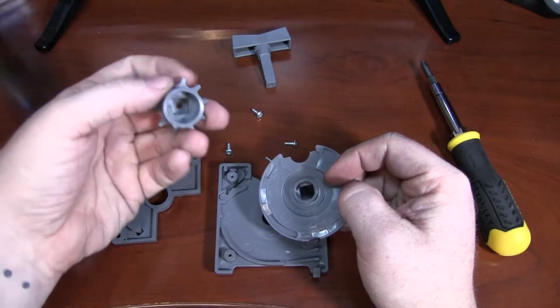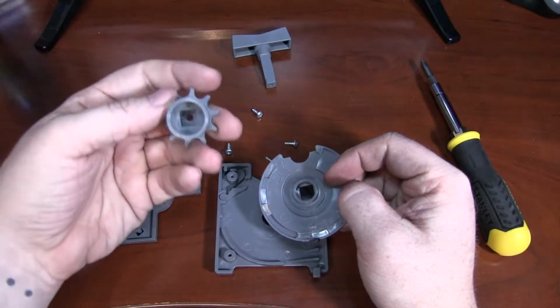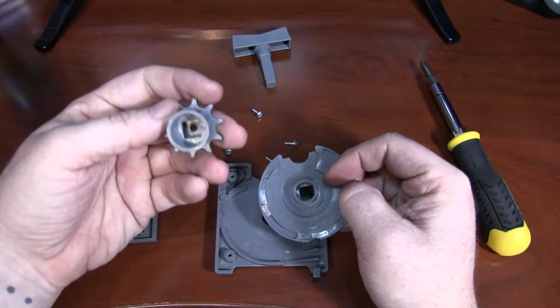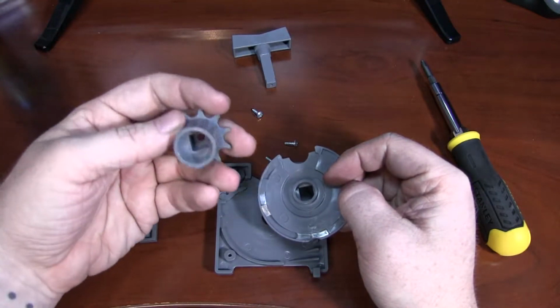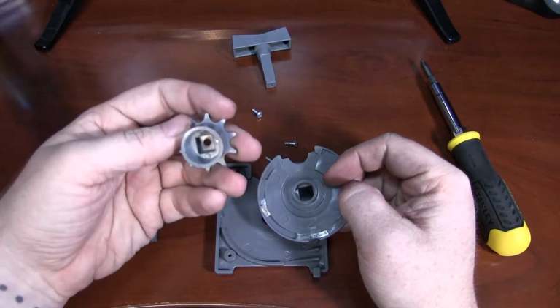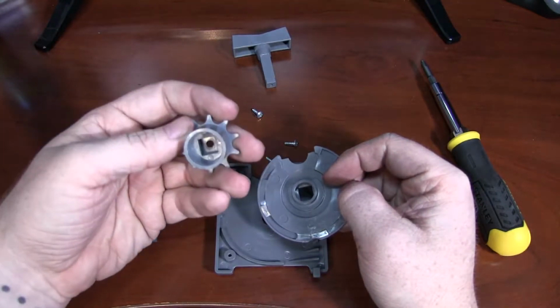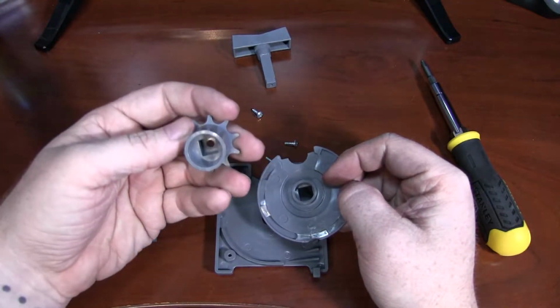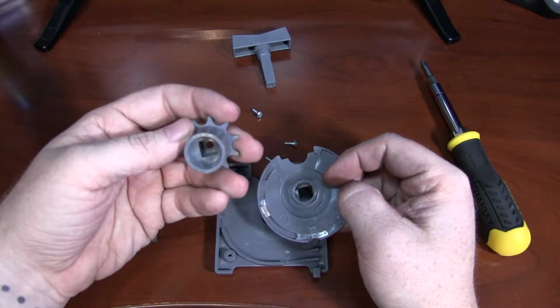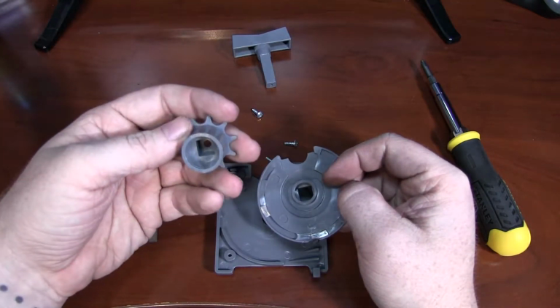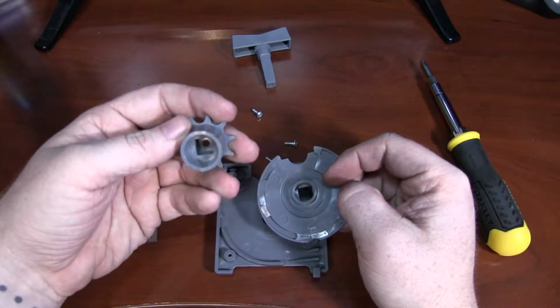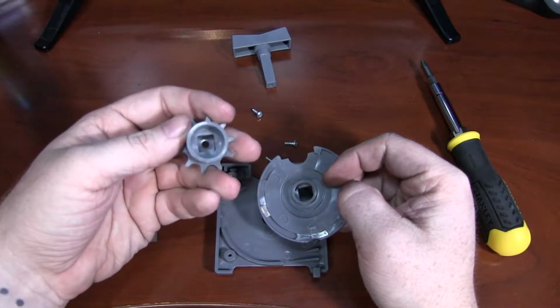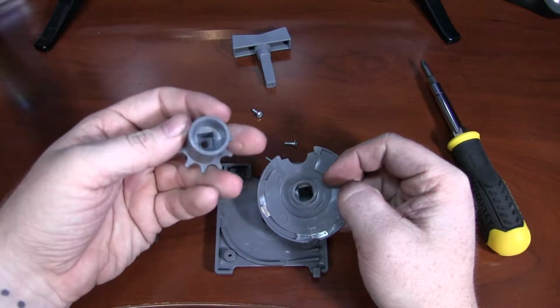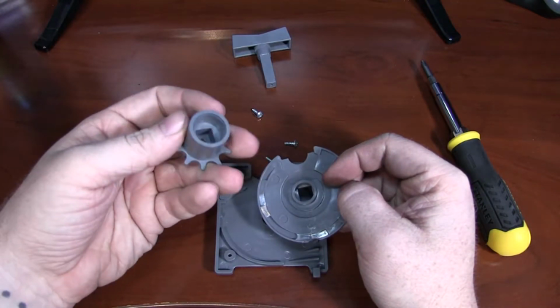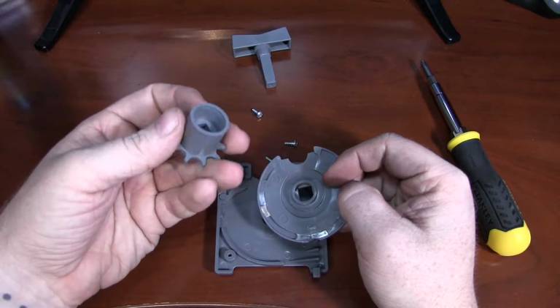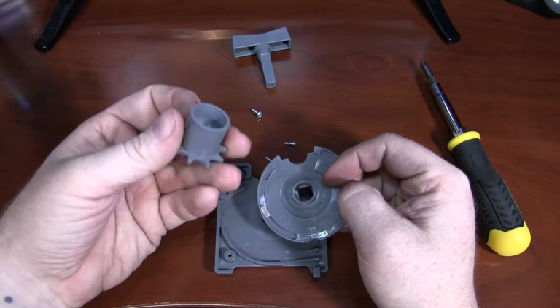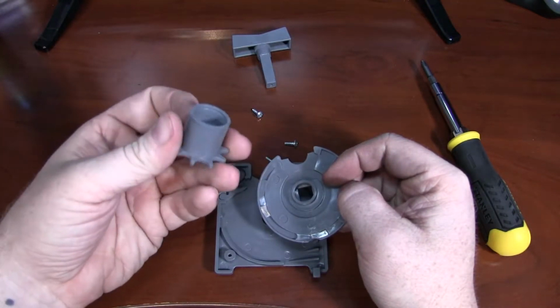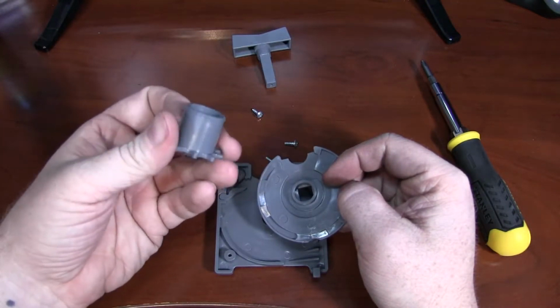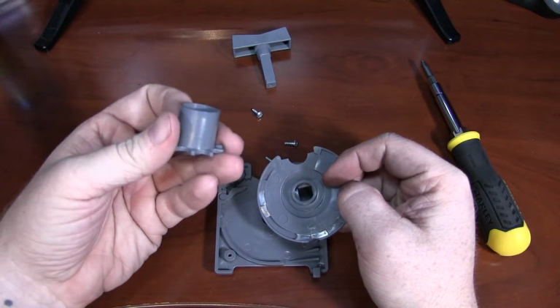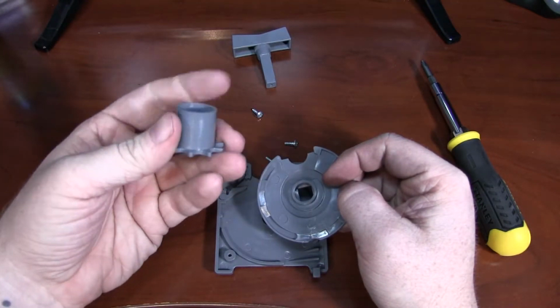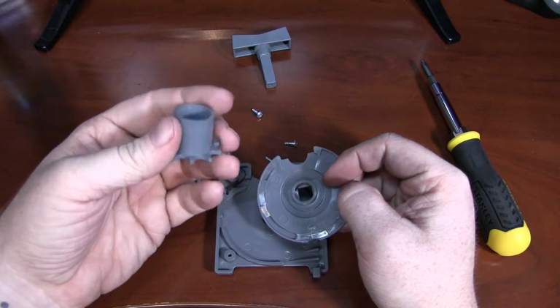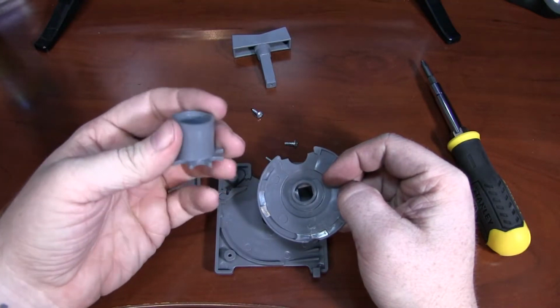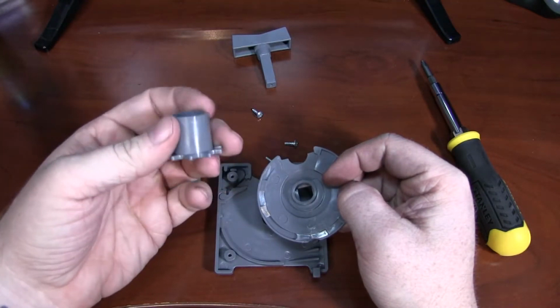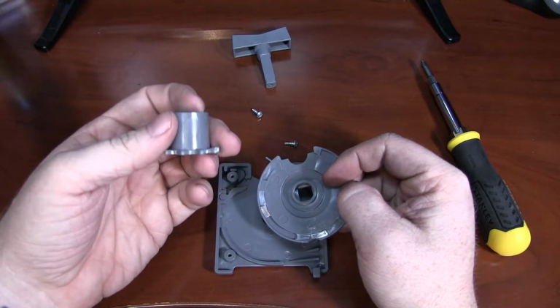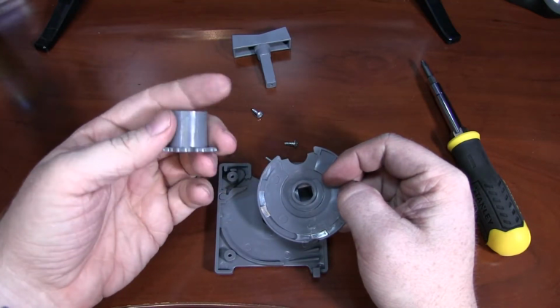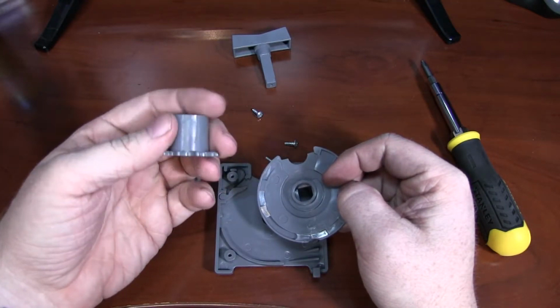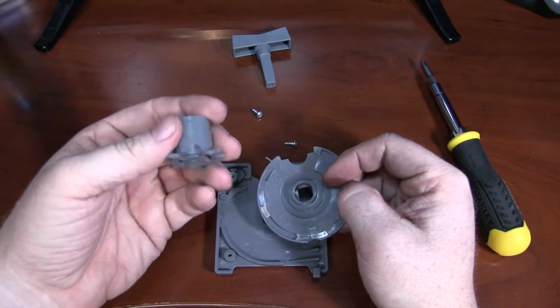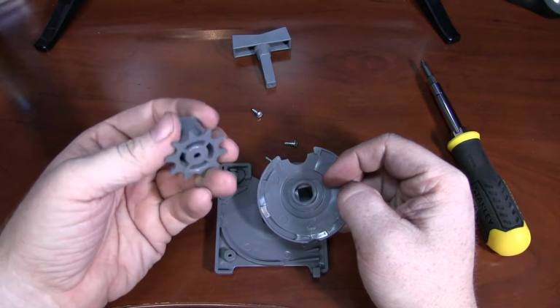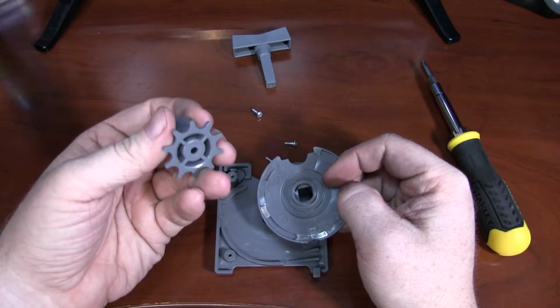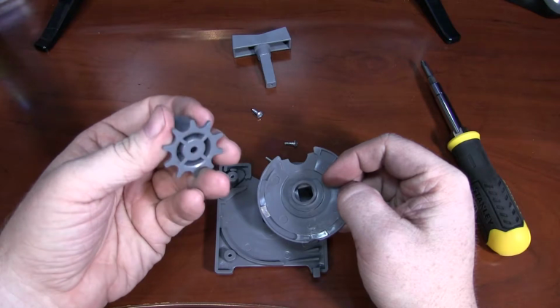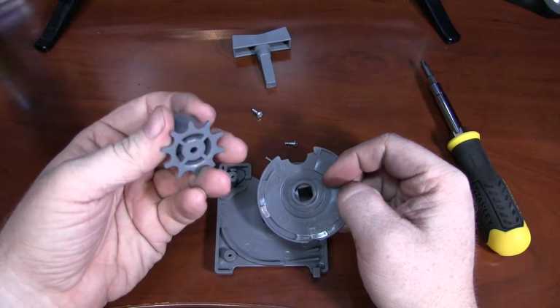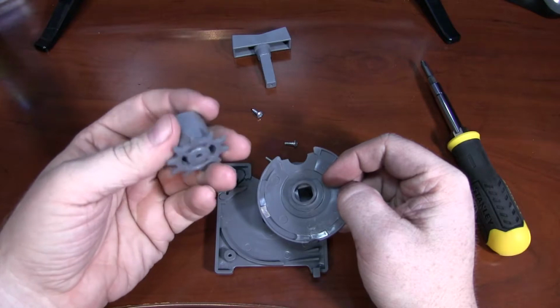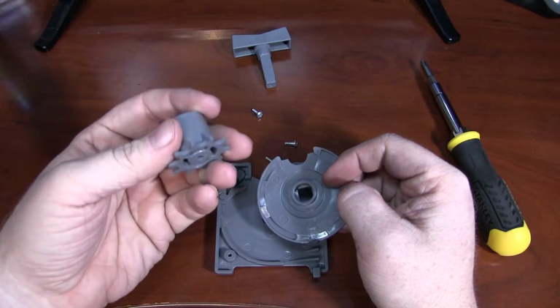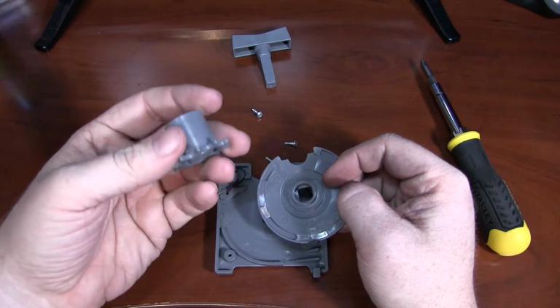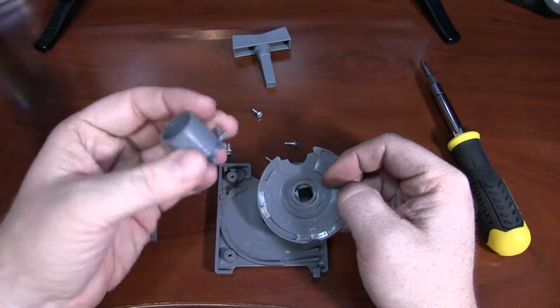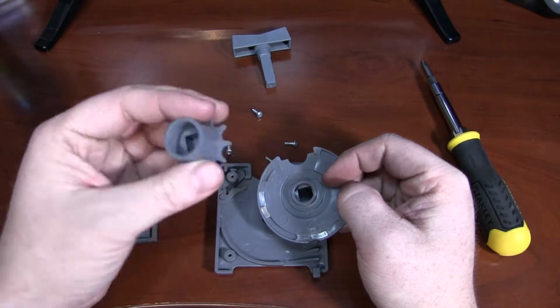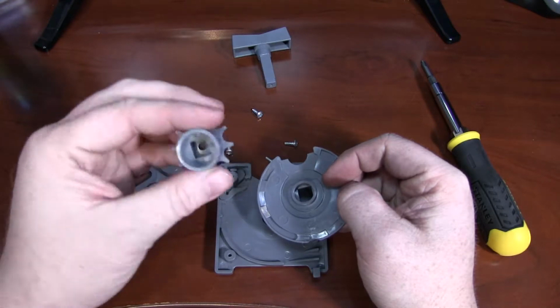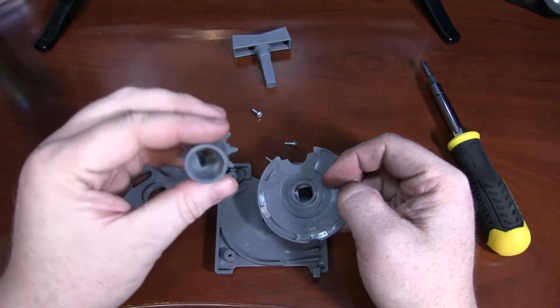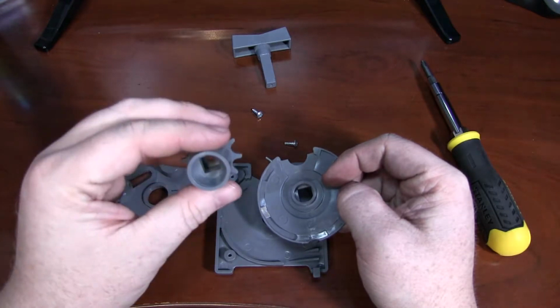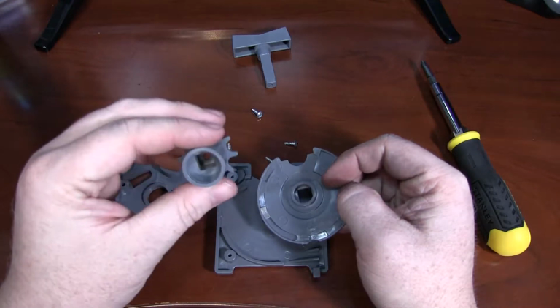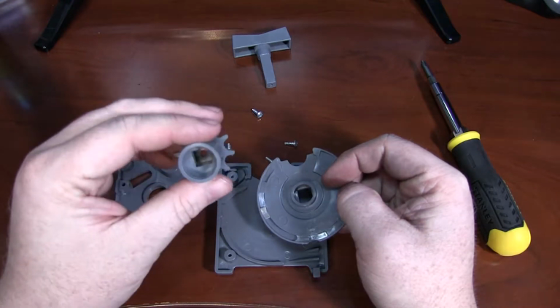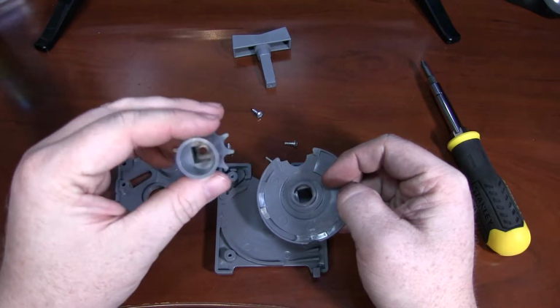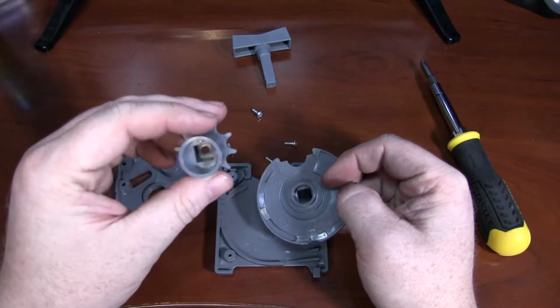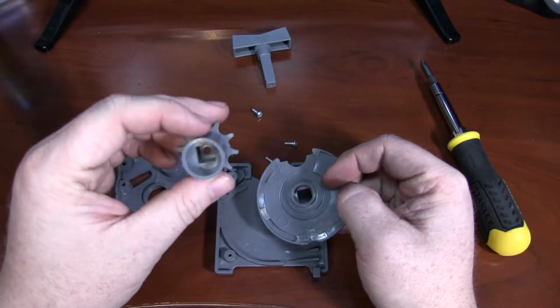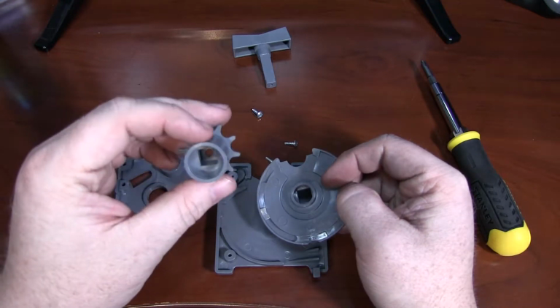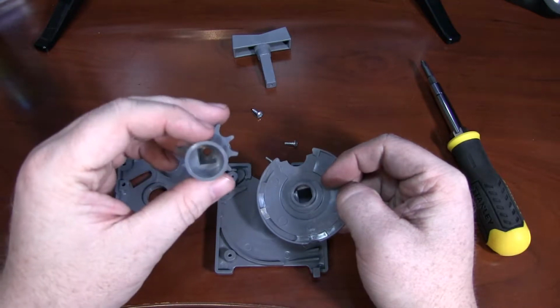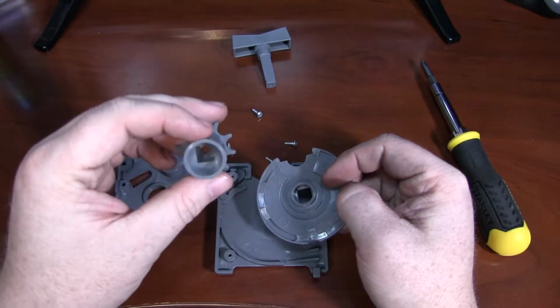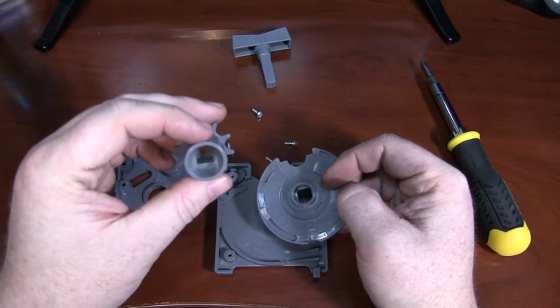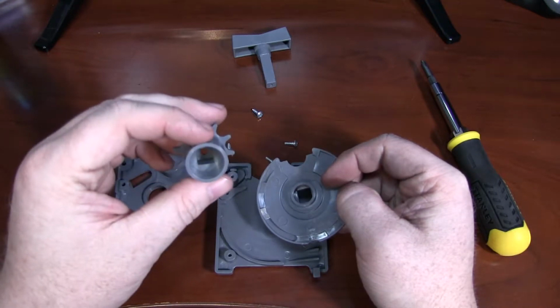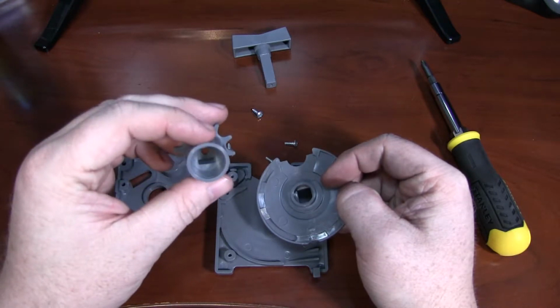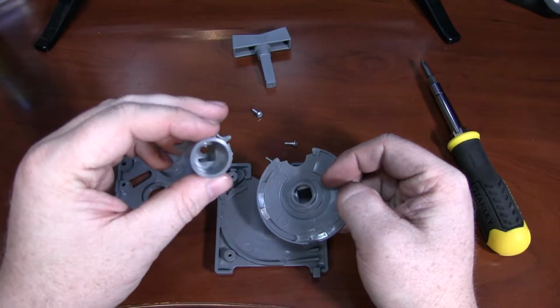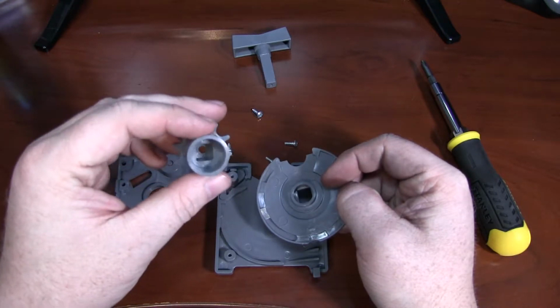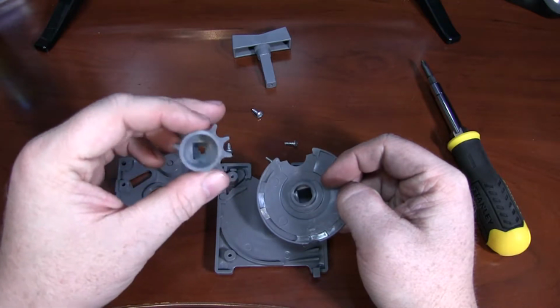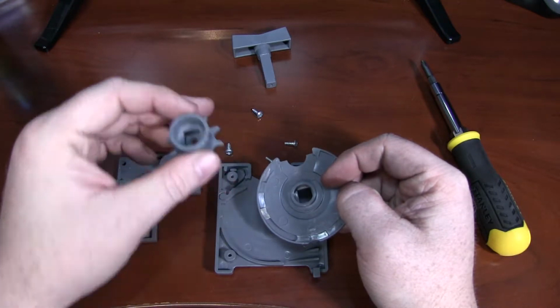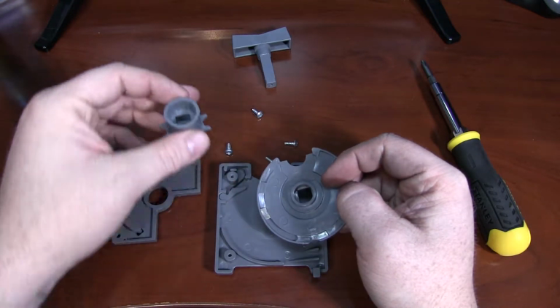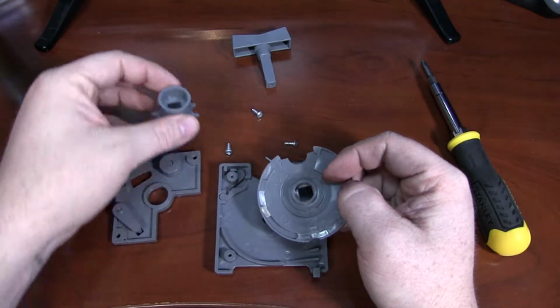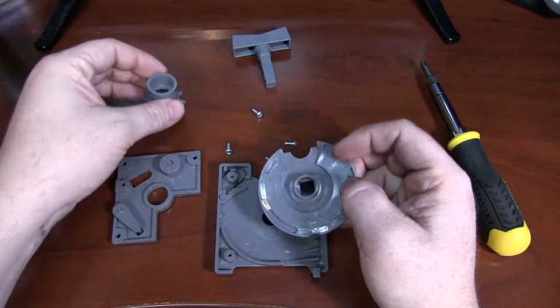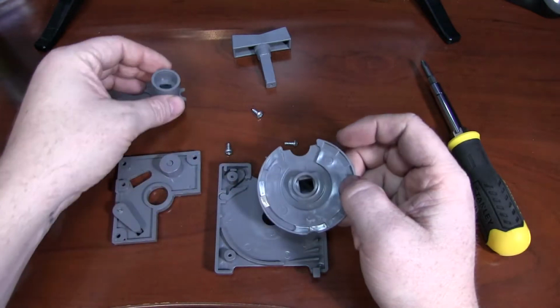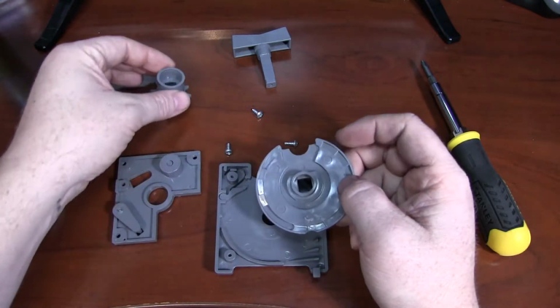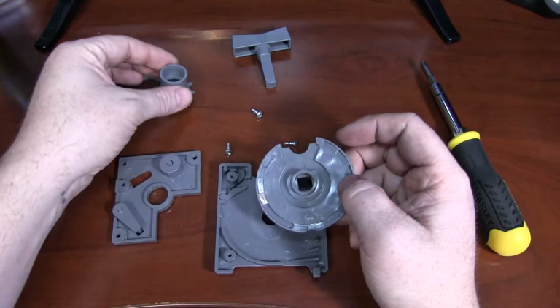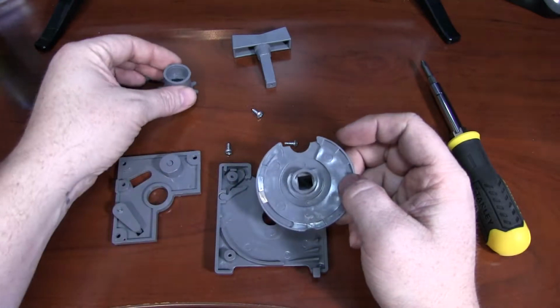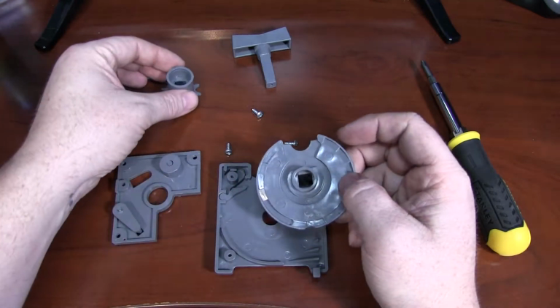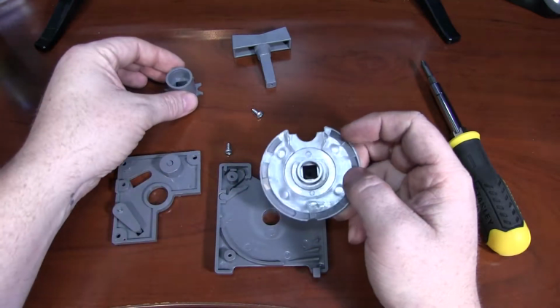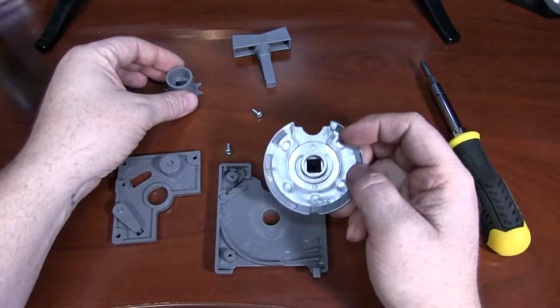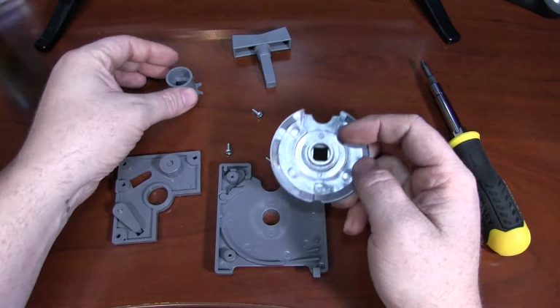Going on the inside of that is the gearing for the crank, and you'll see that it's also indexed in the center for the knob.